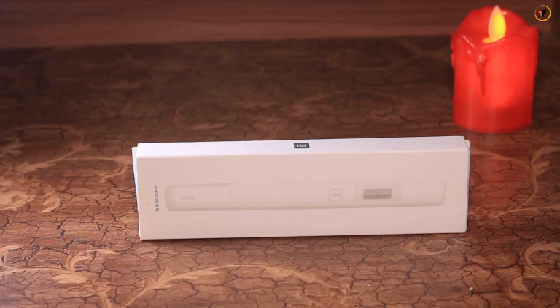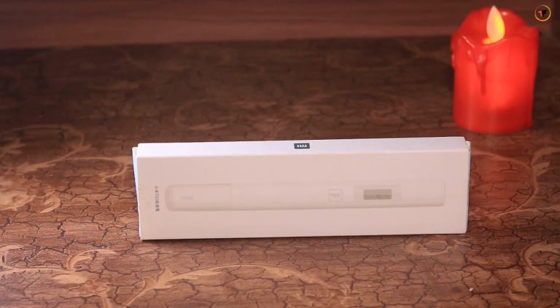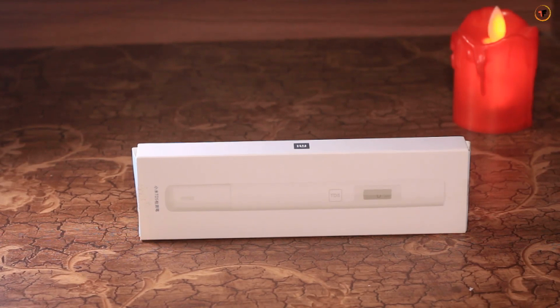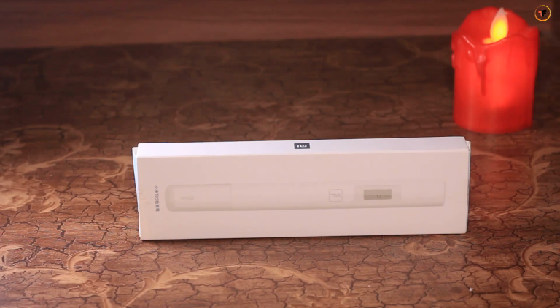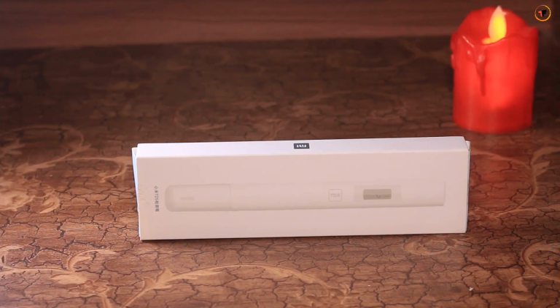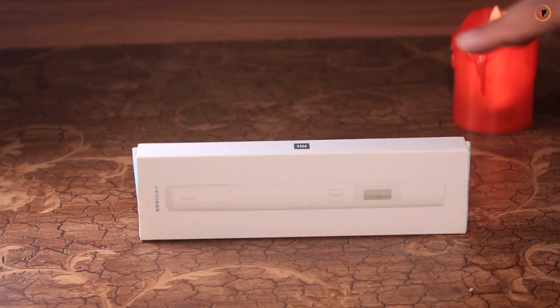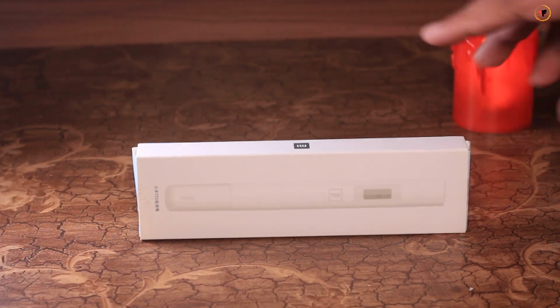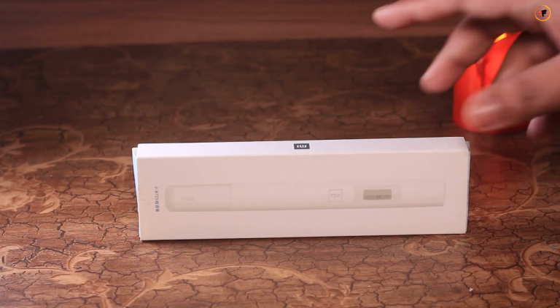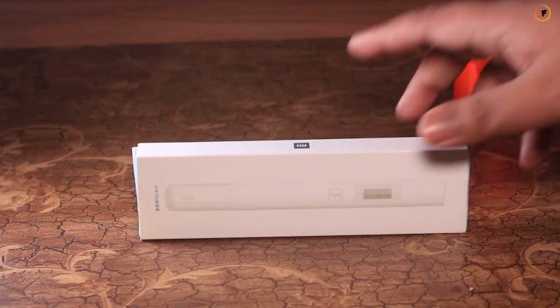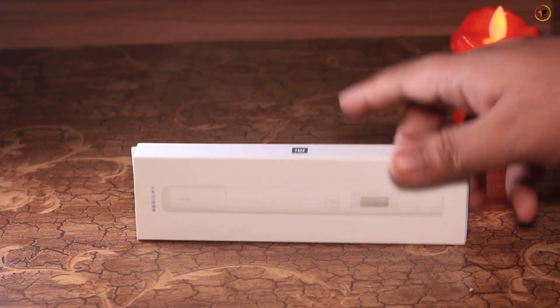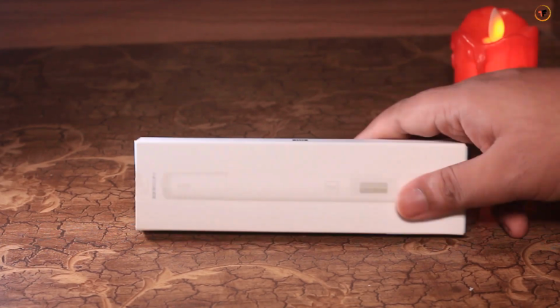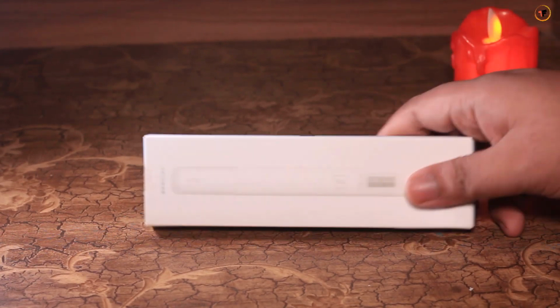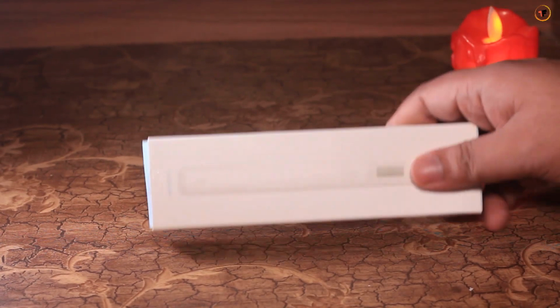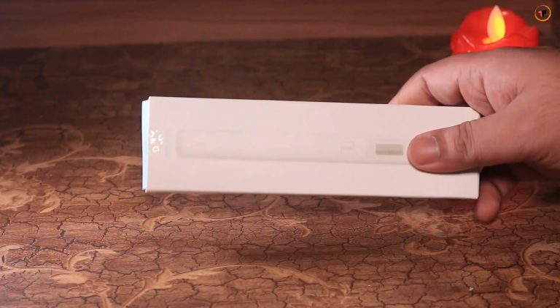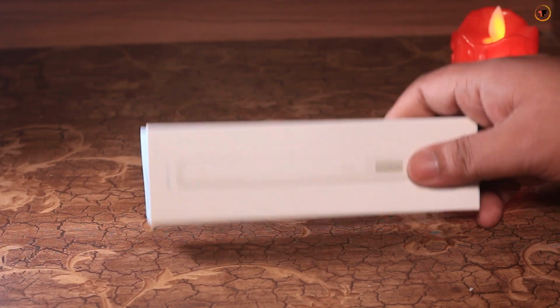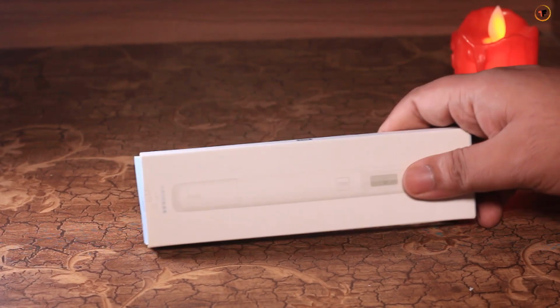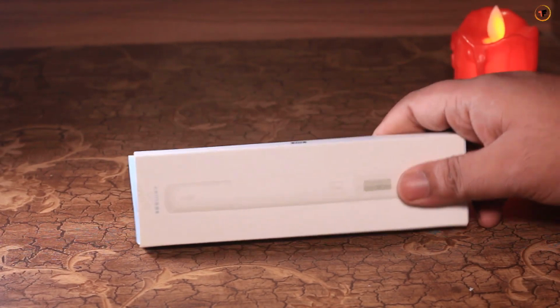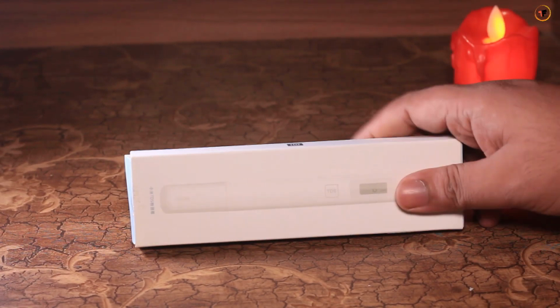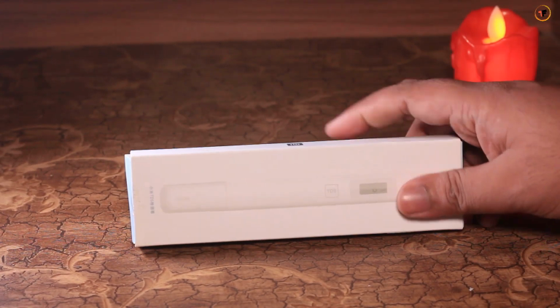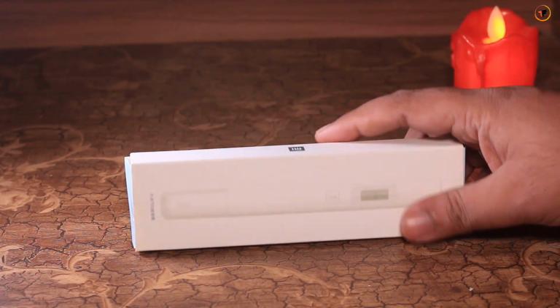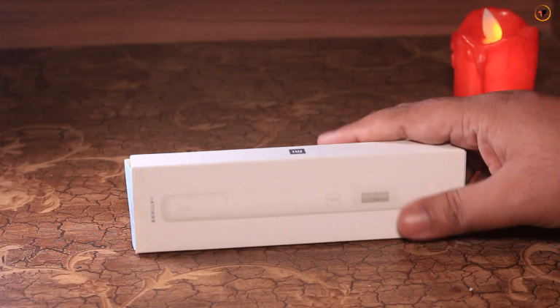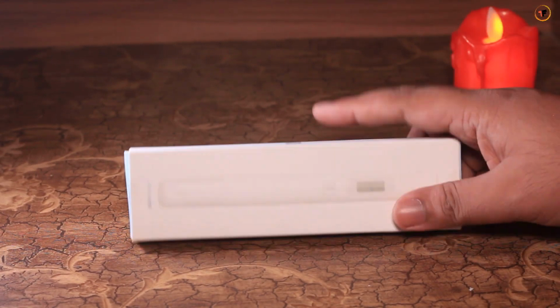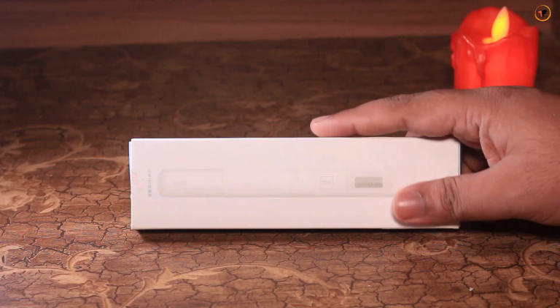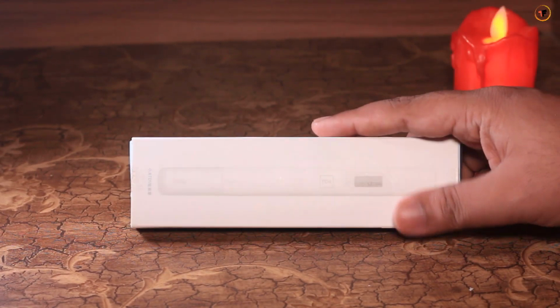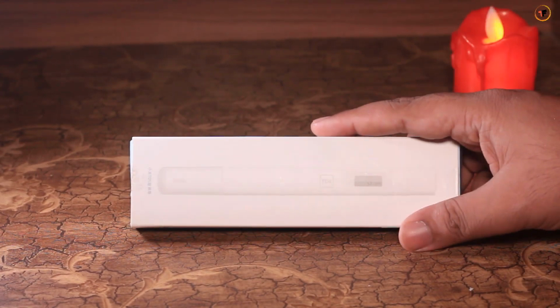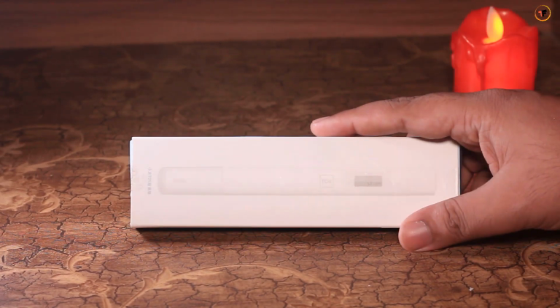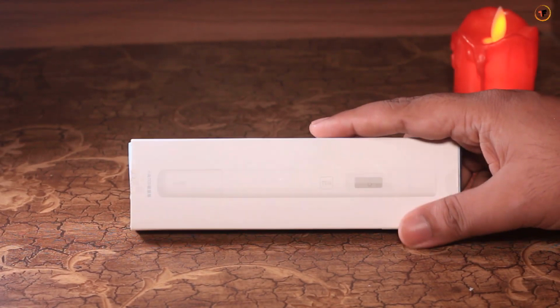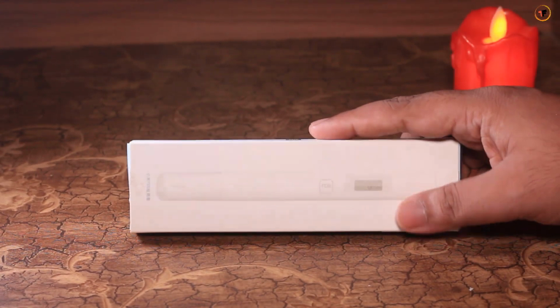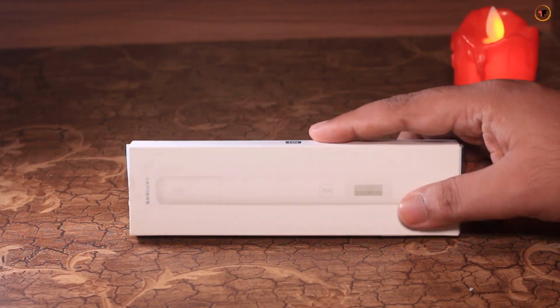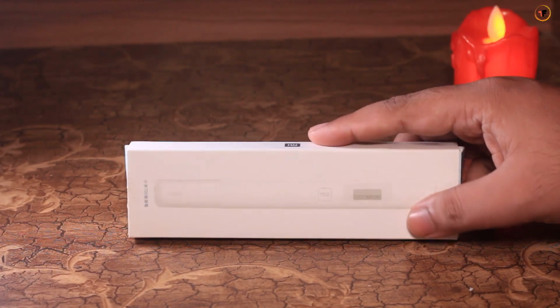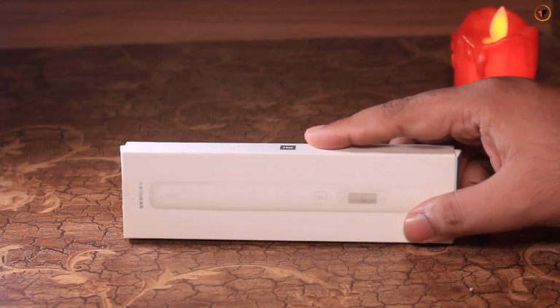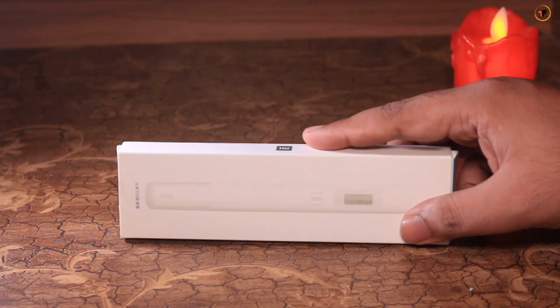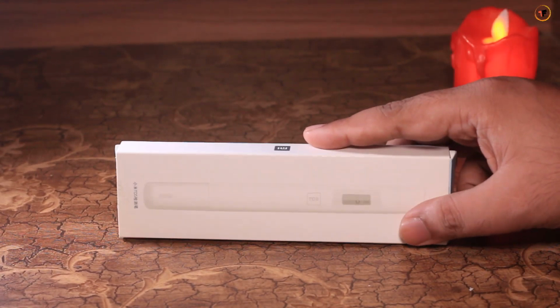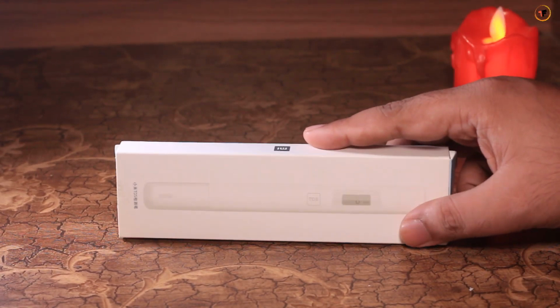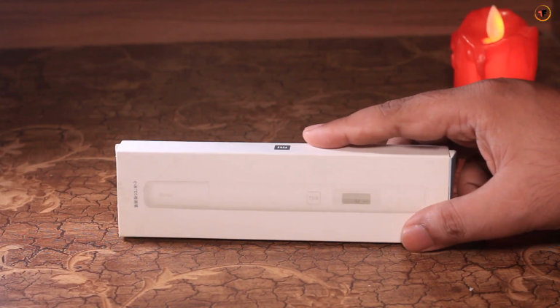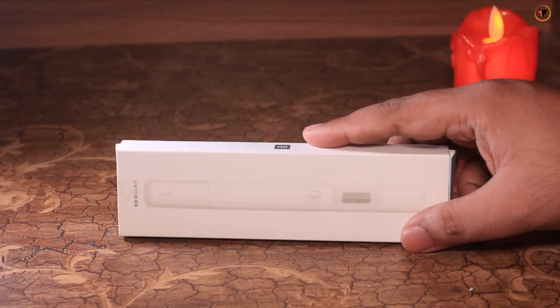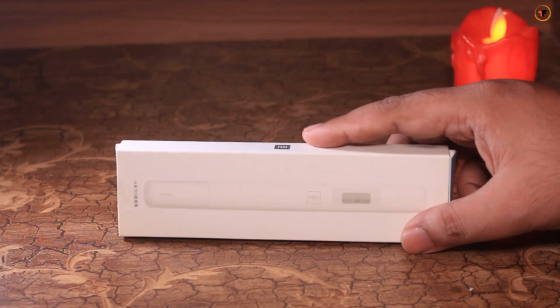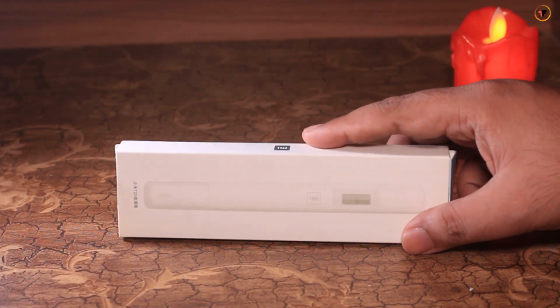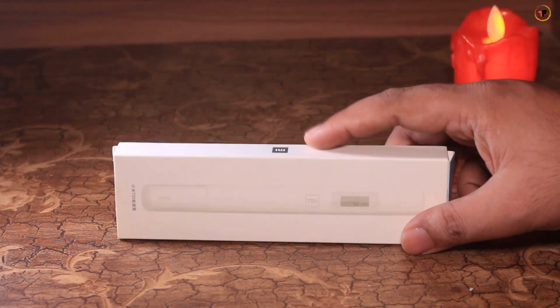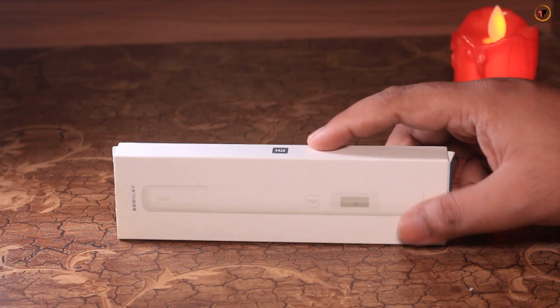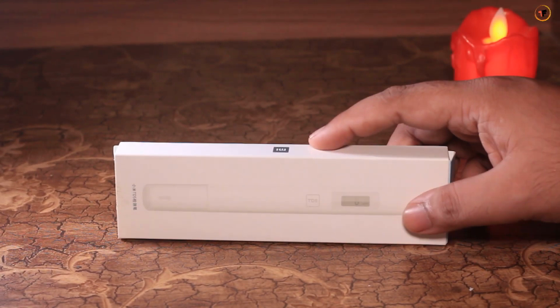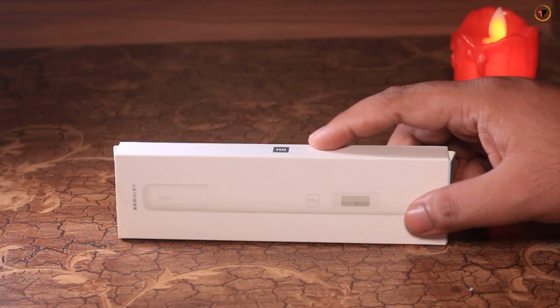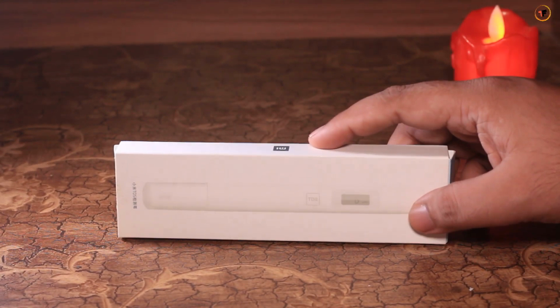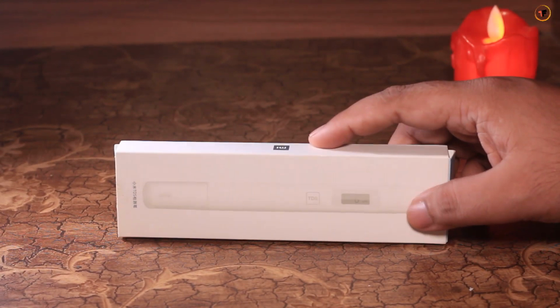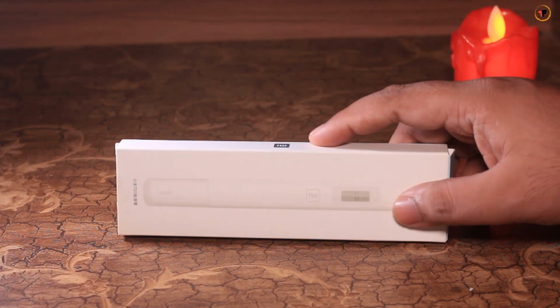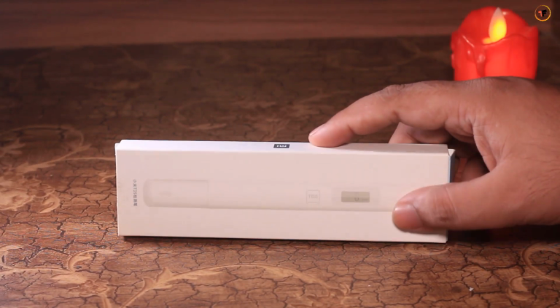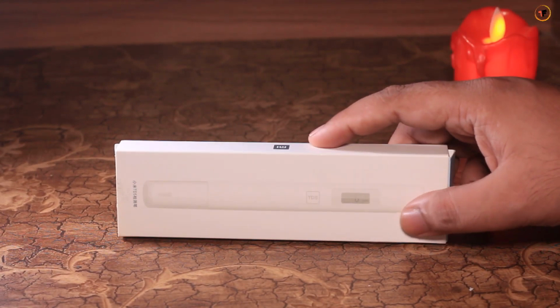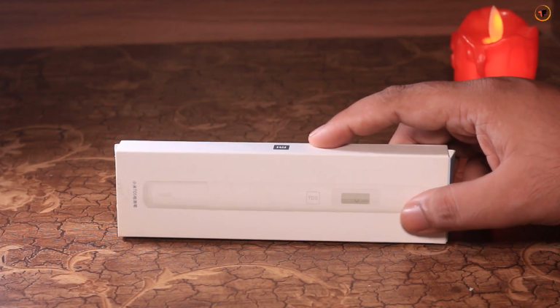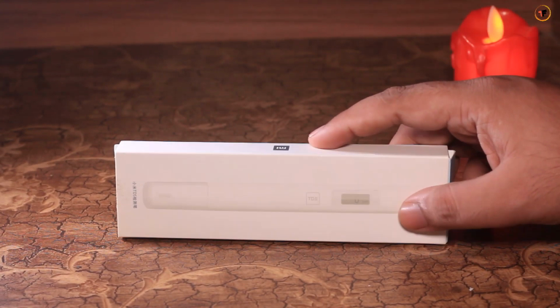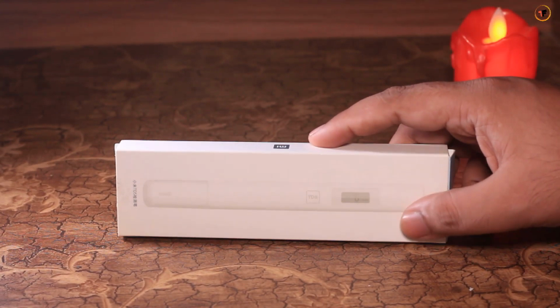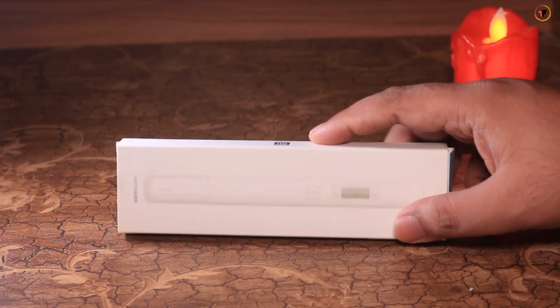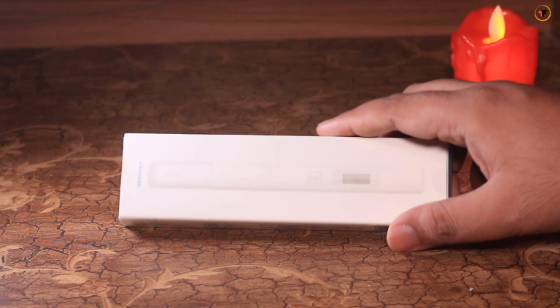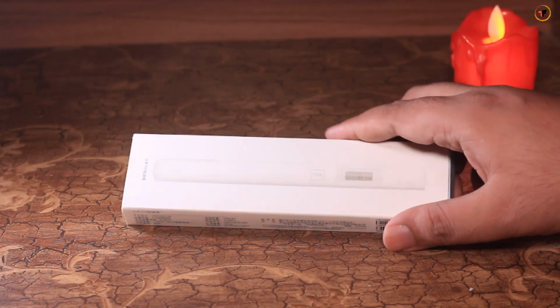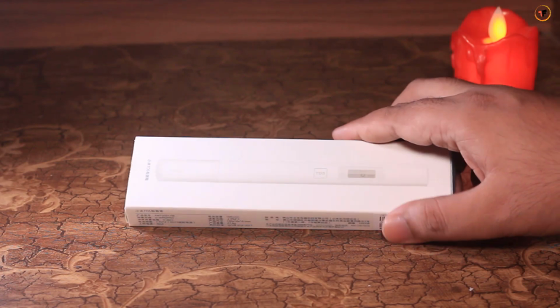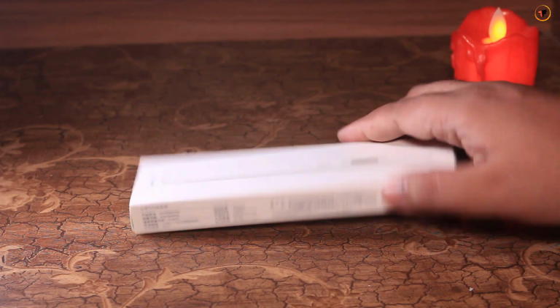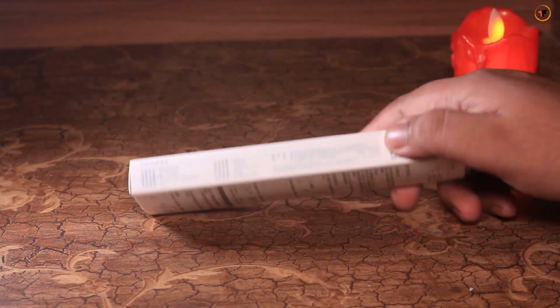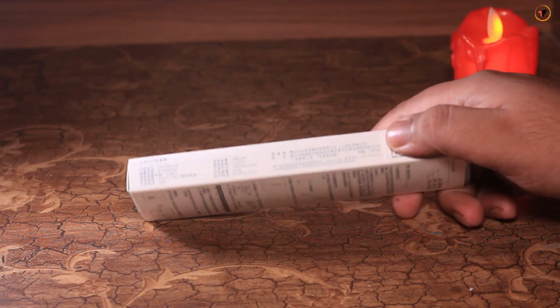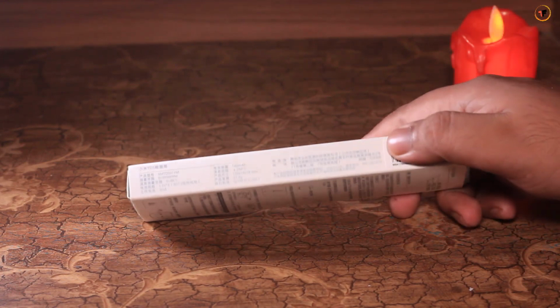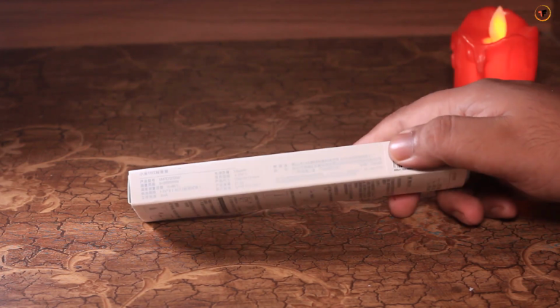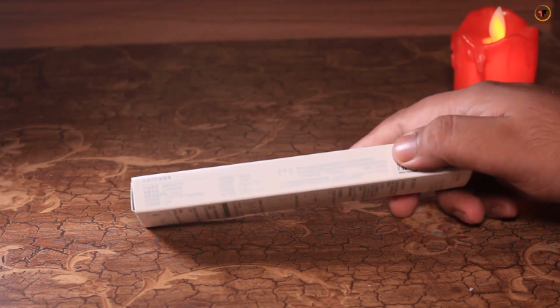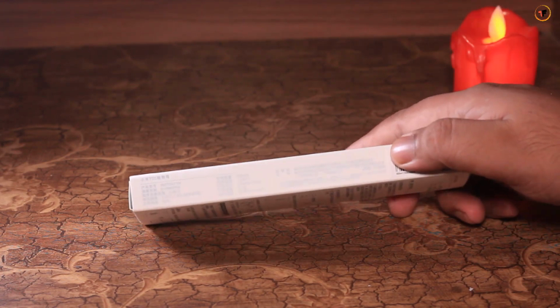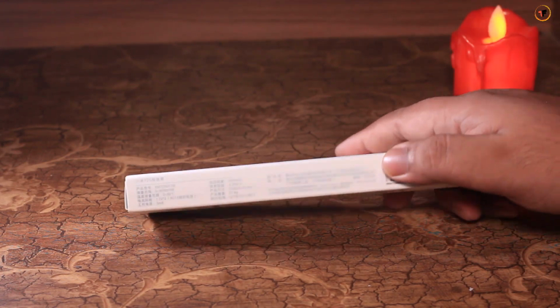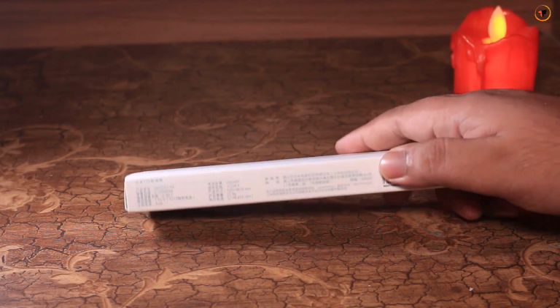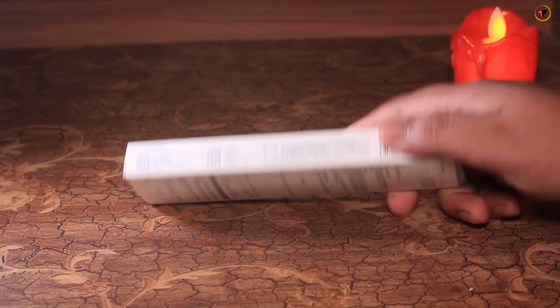Hello viewers, this is Mafus from Technofire. Today I am going to review the unboxing and show you a TDS meter.